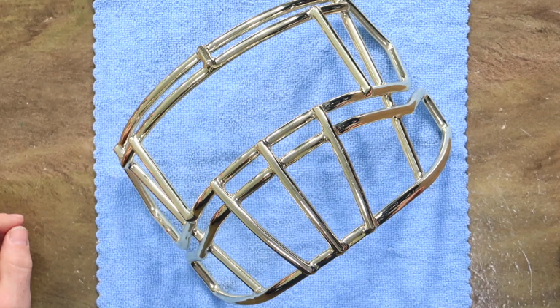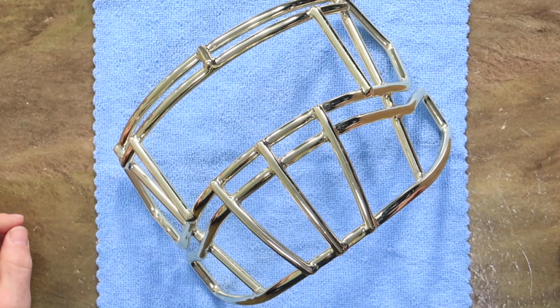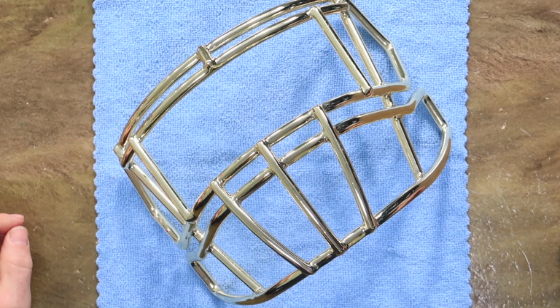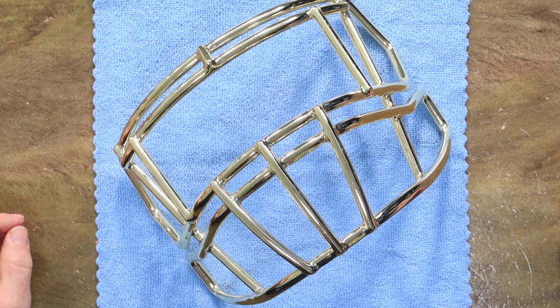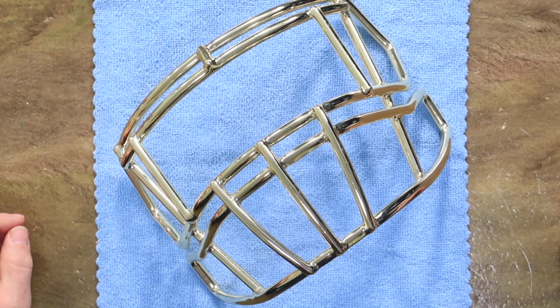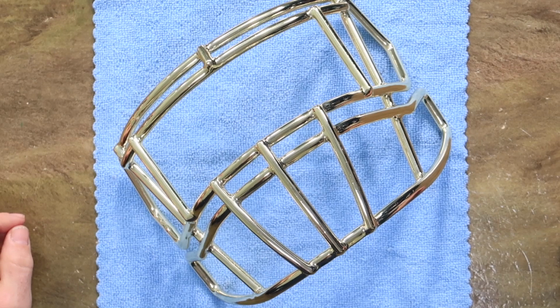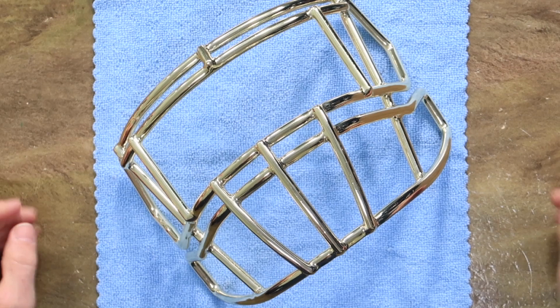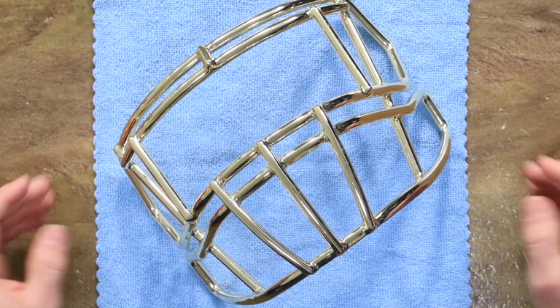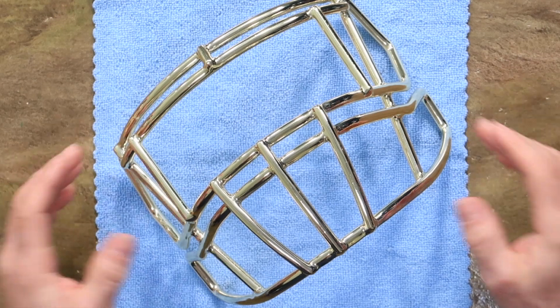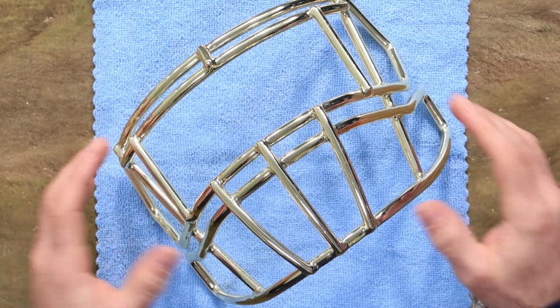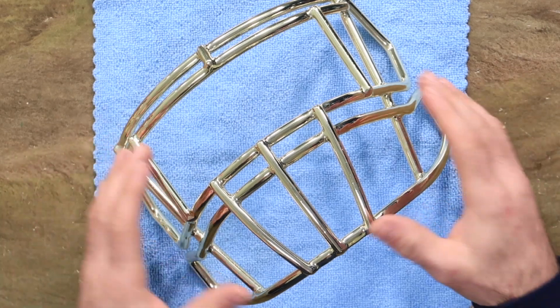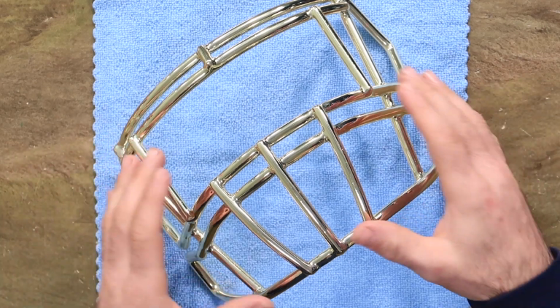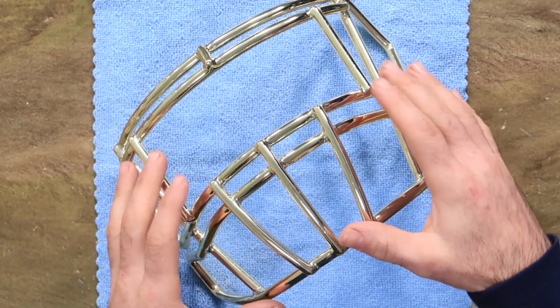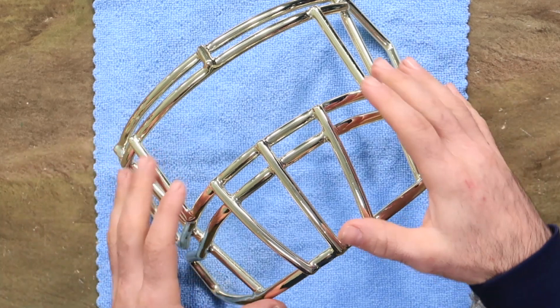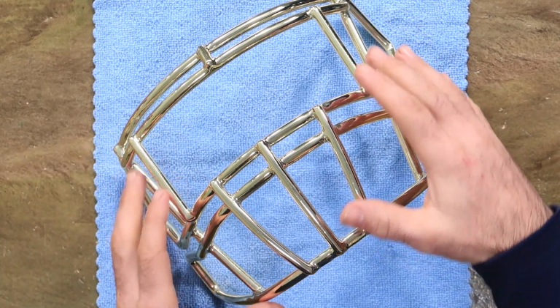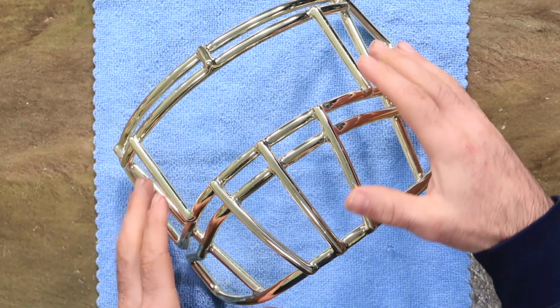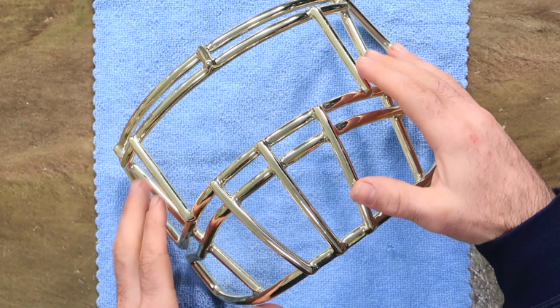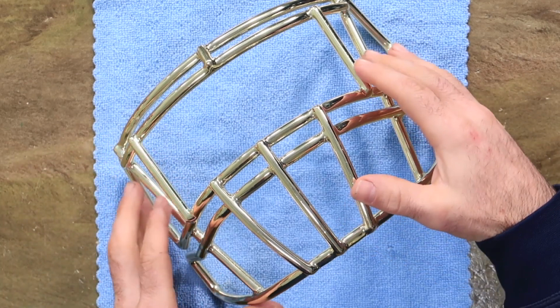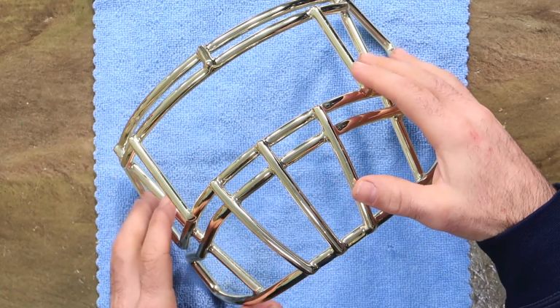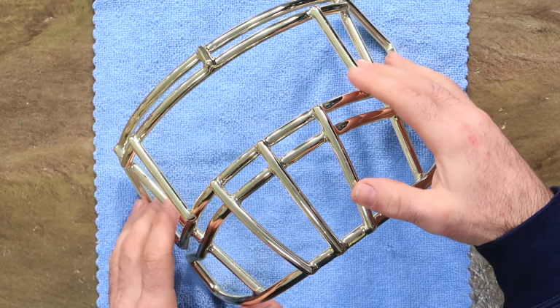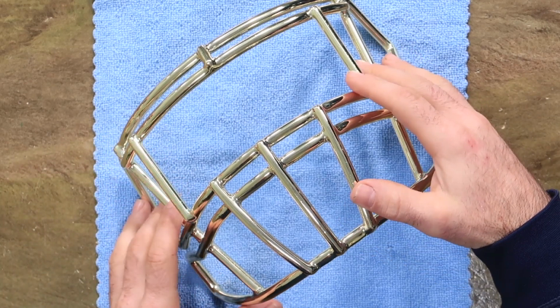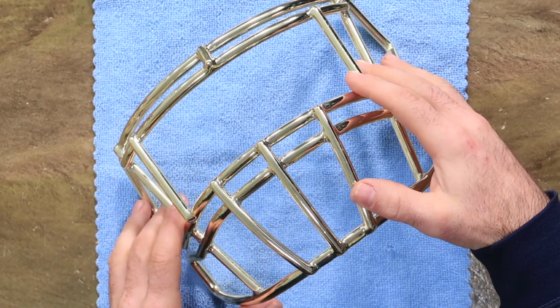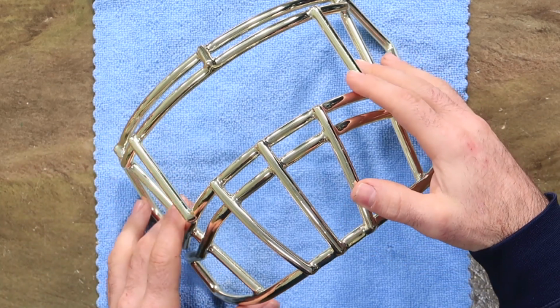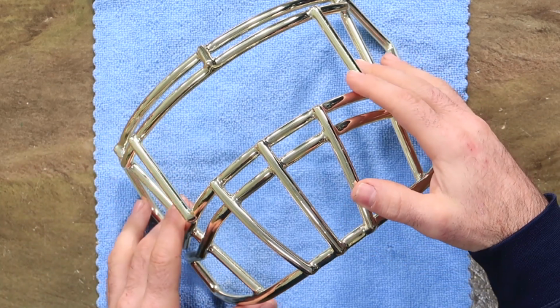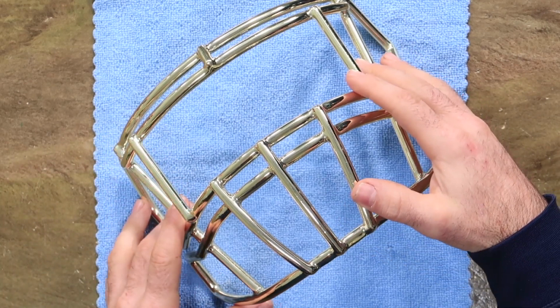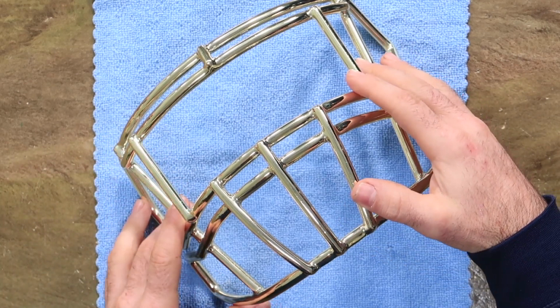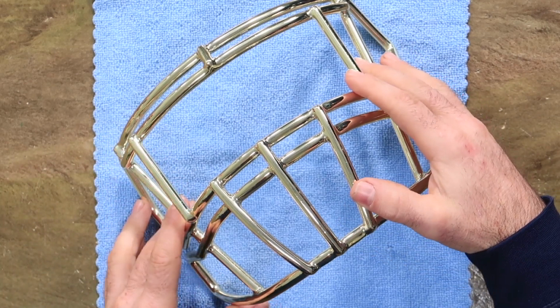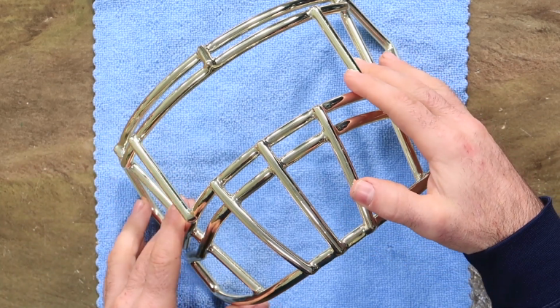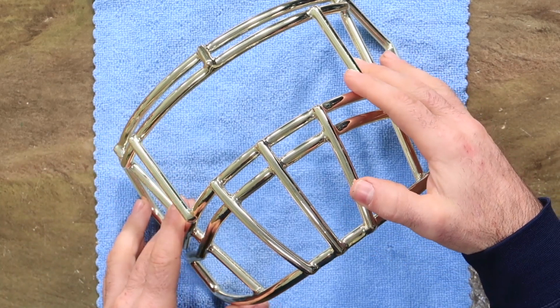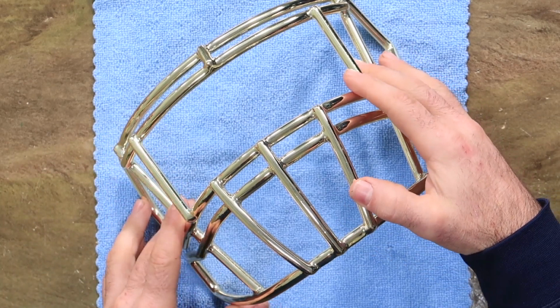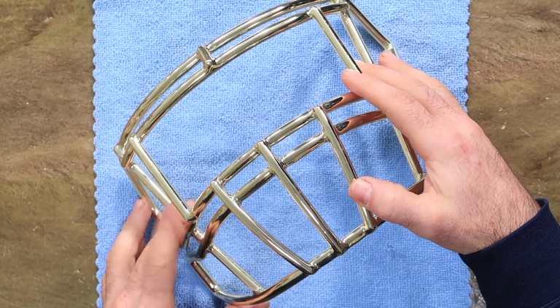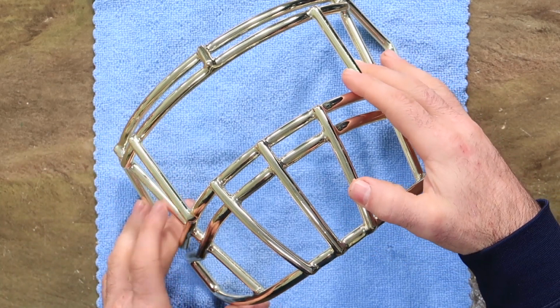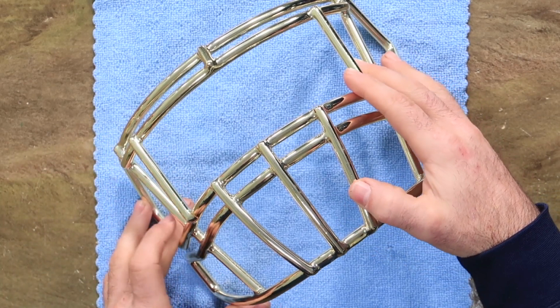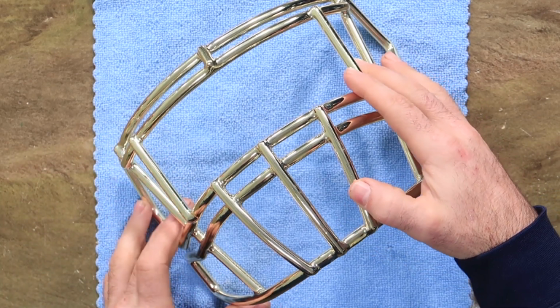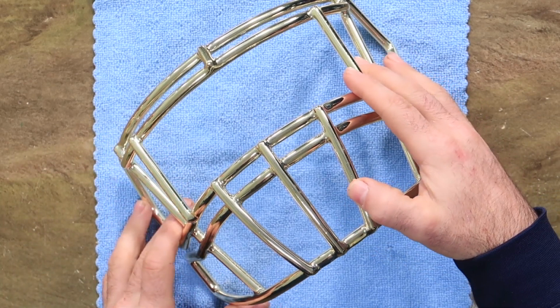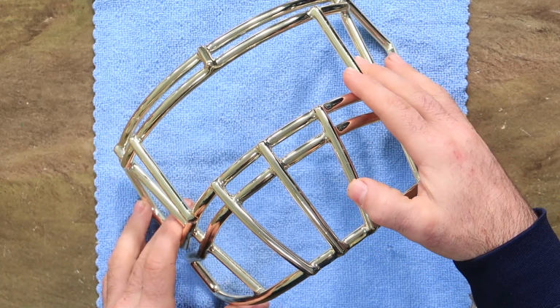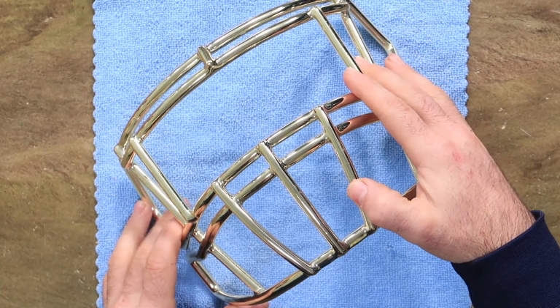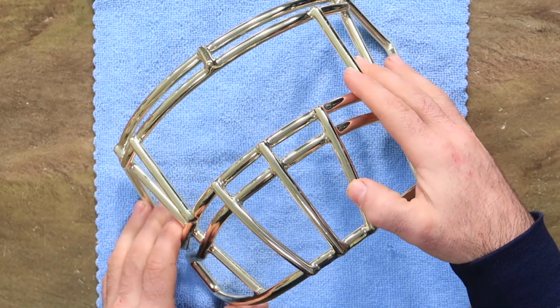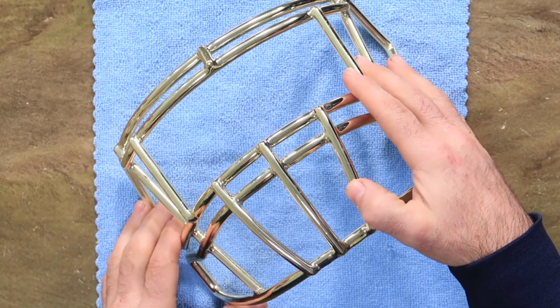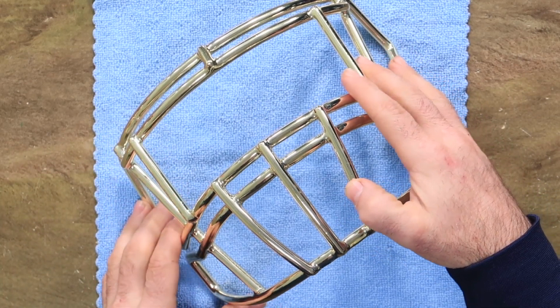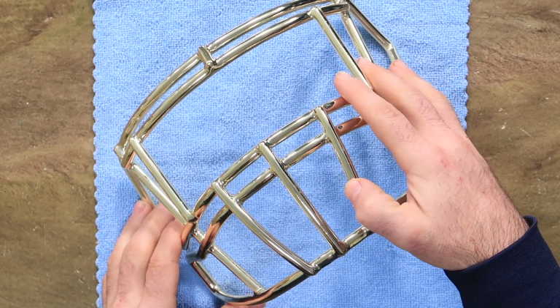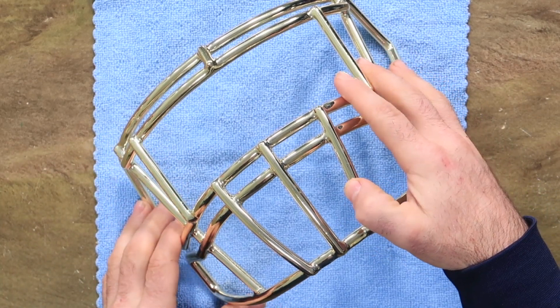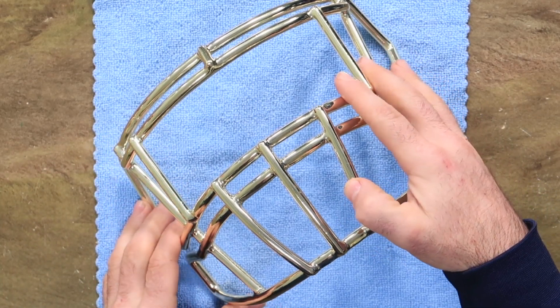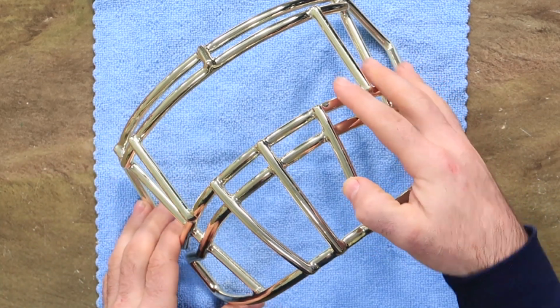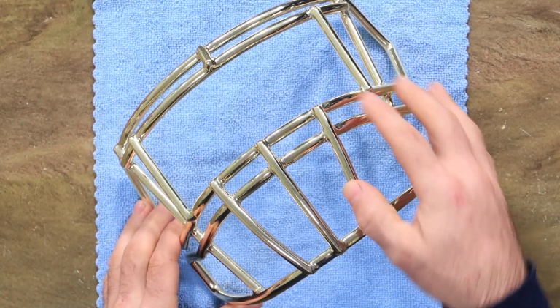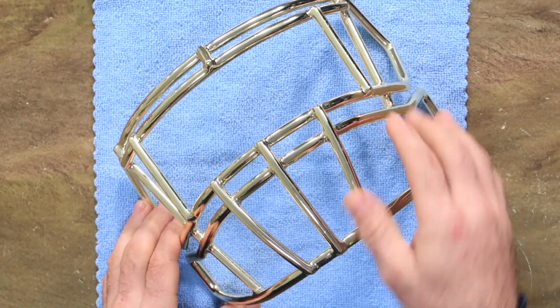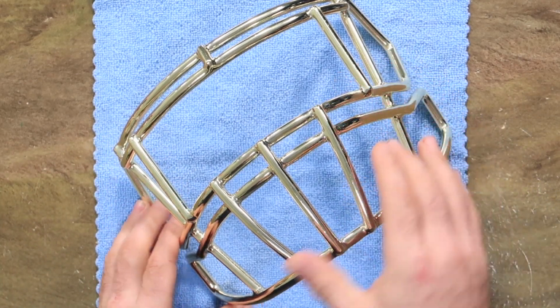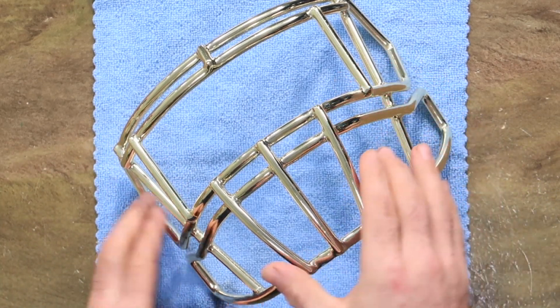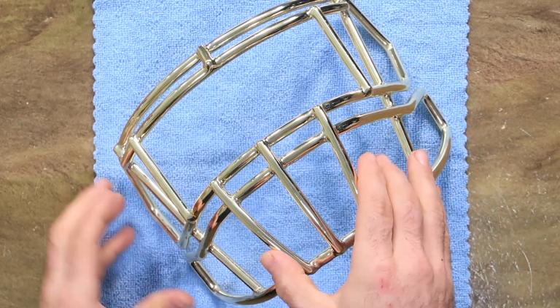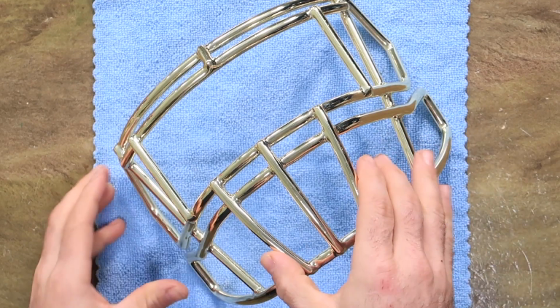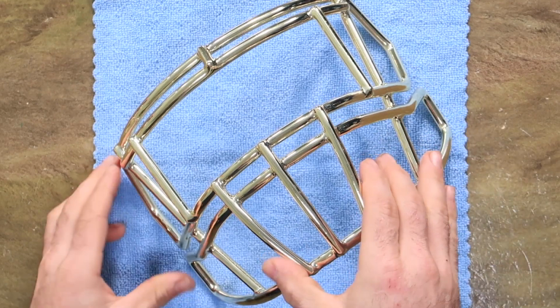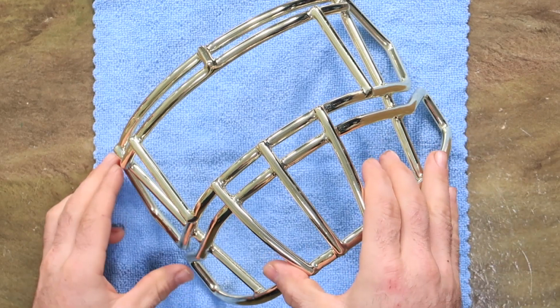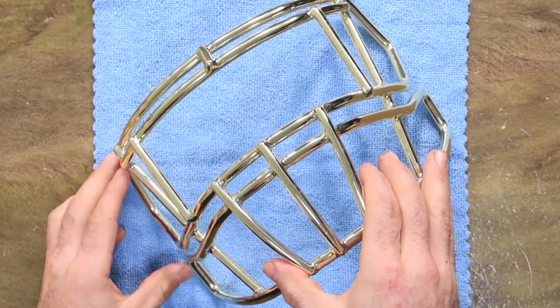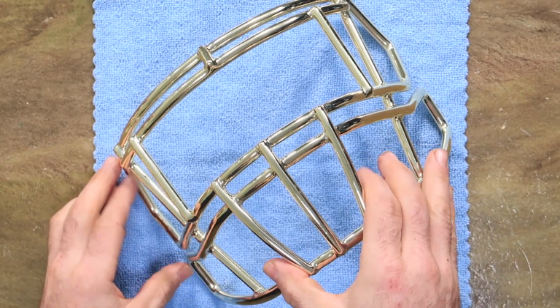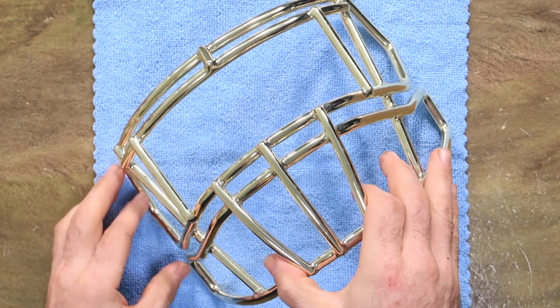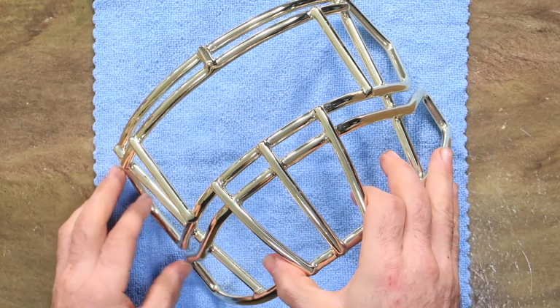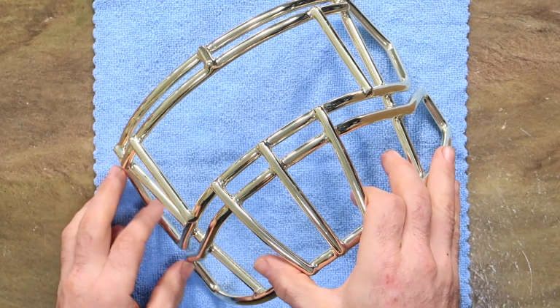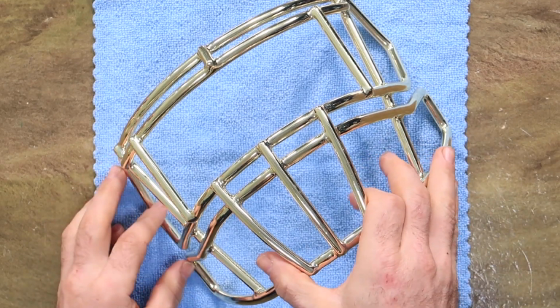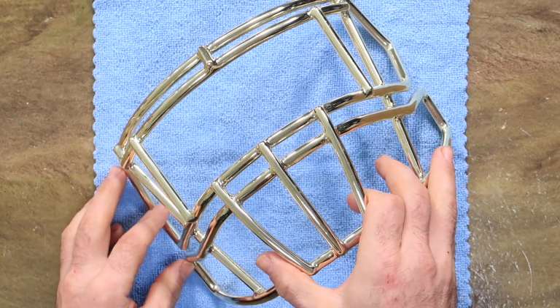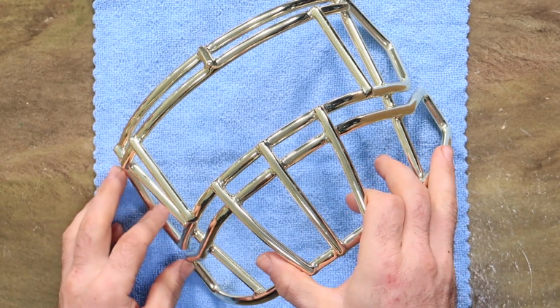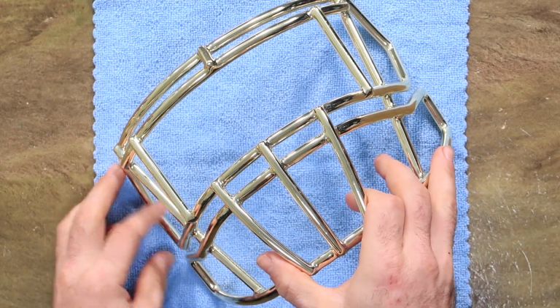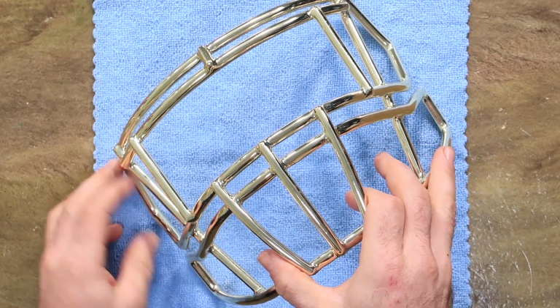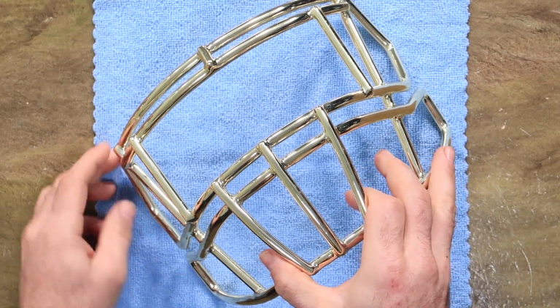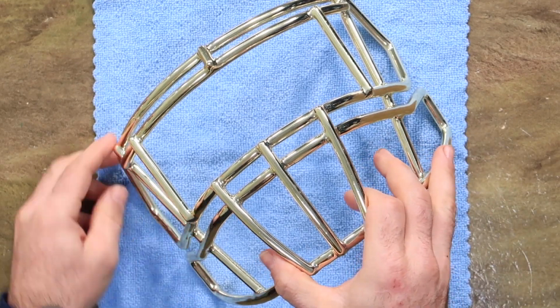Welcome back to the Heads Up Show. It's Steve. I had something pretty cool come across my desk today and I just wanted to show you guys.